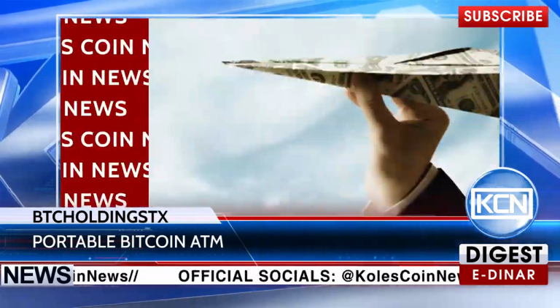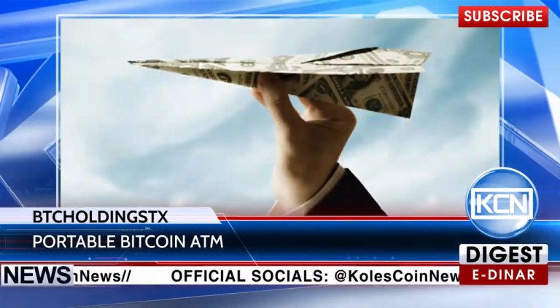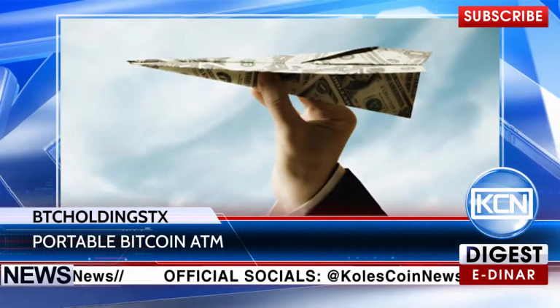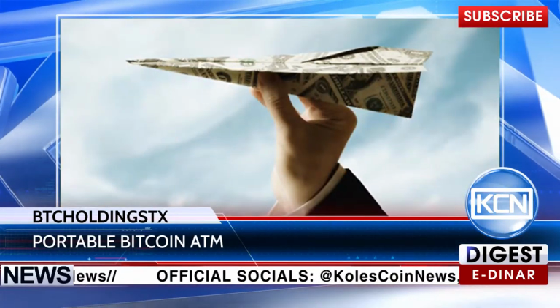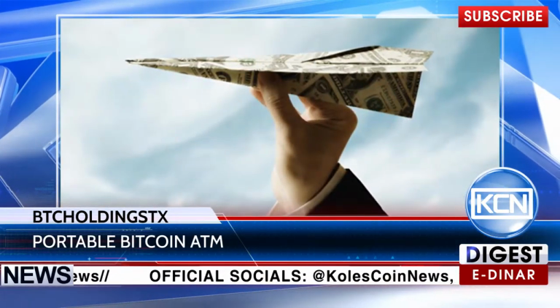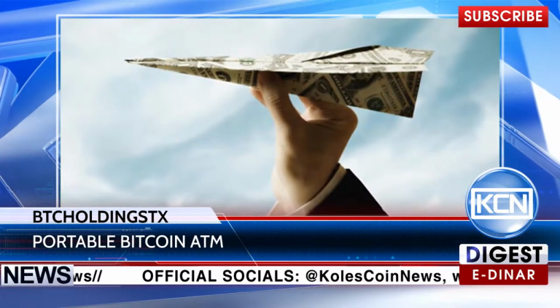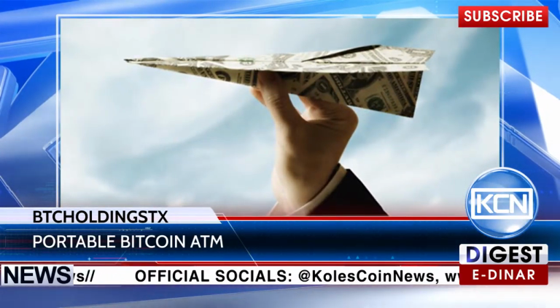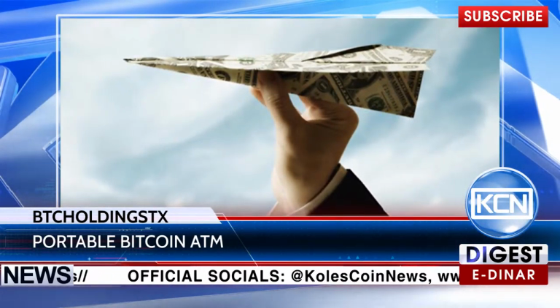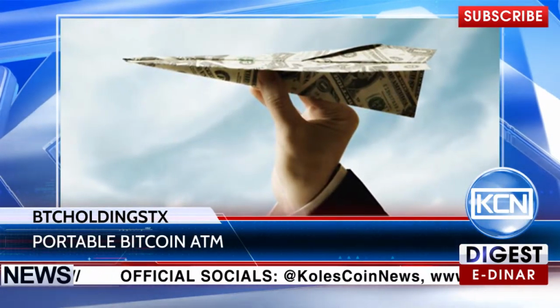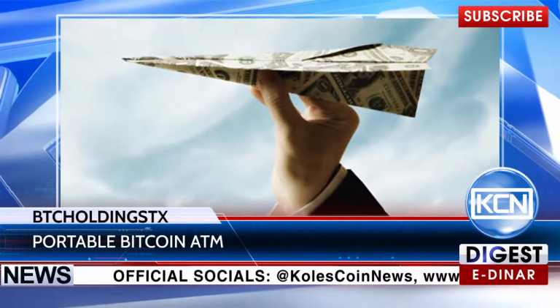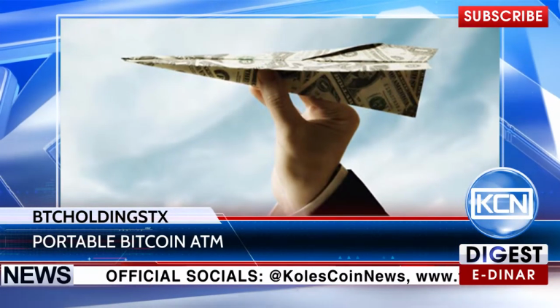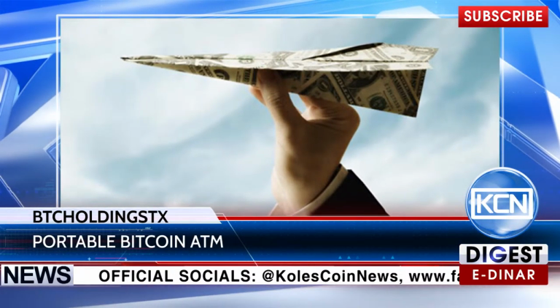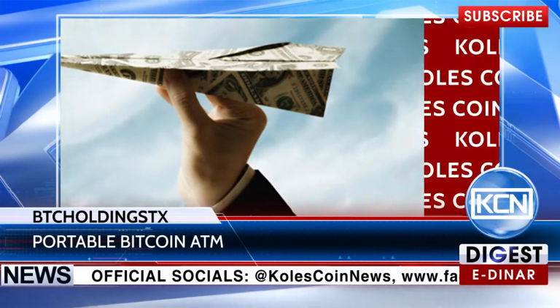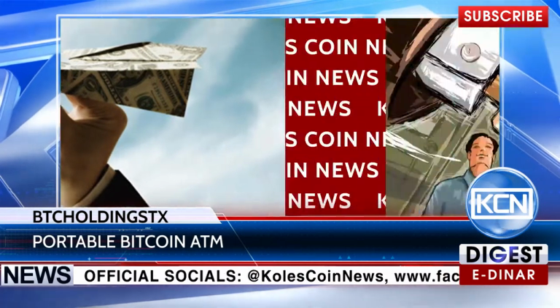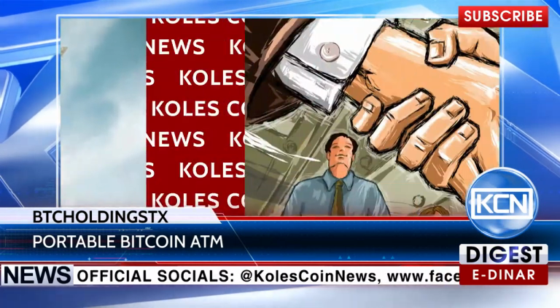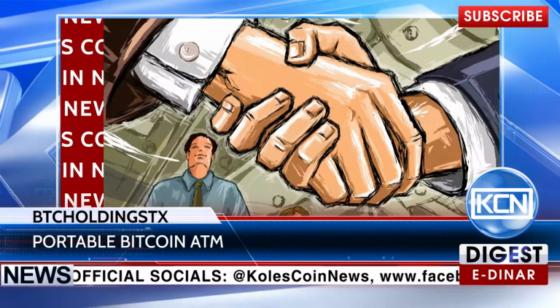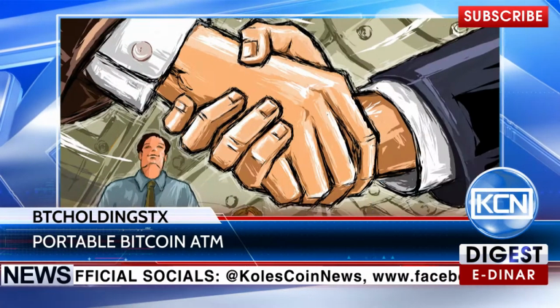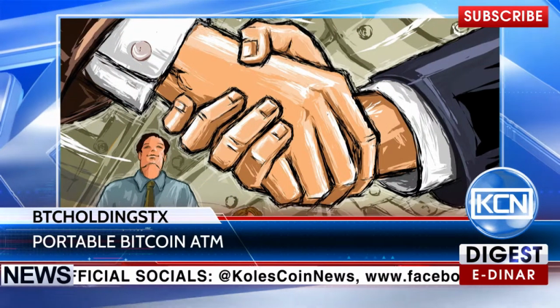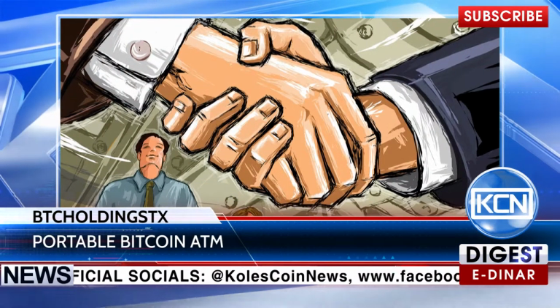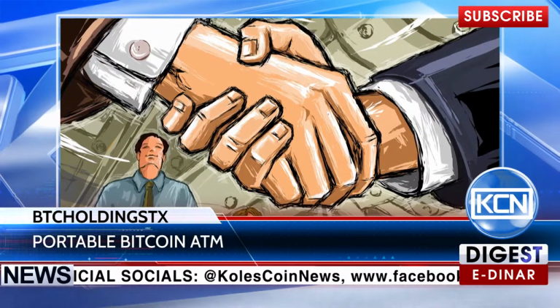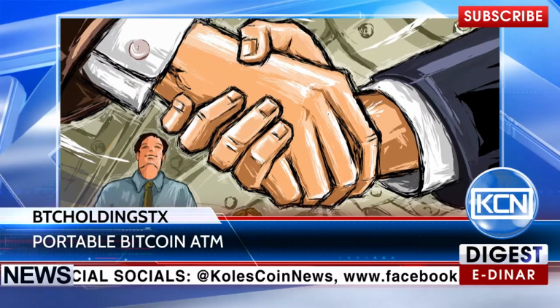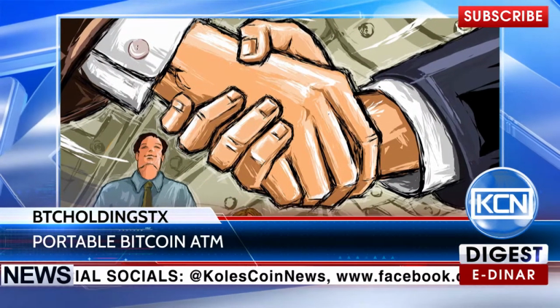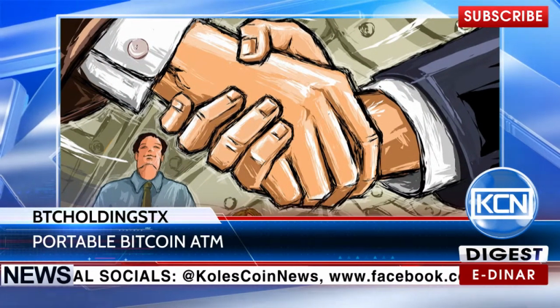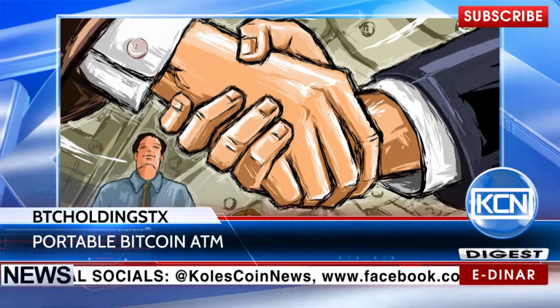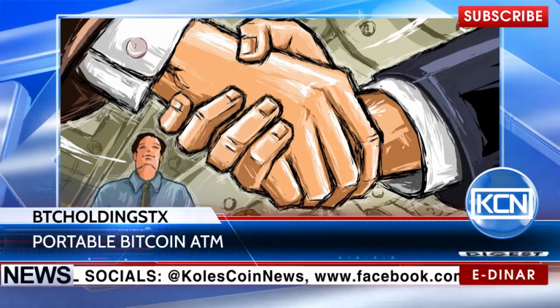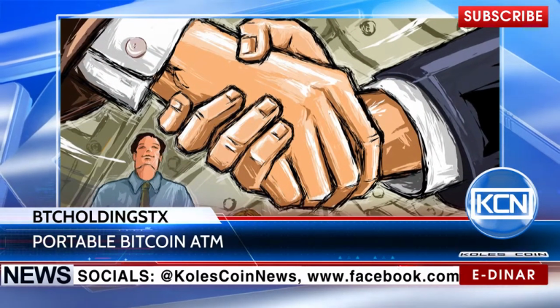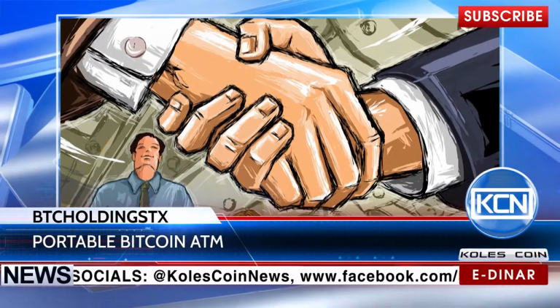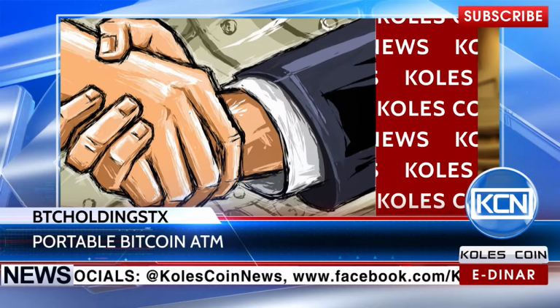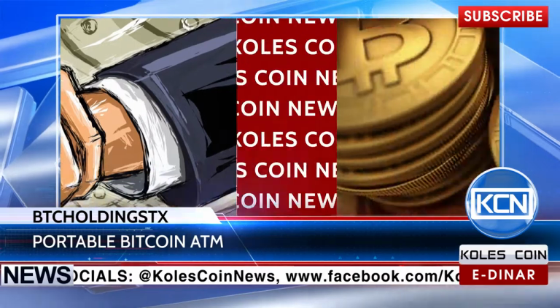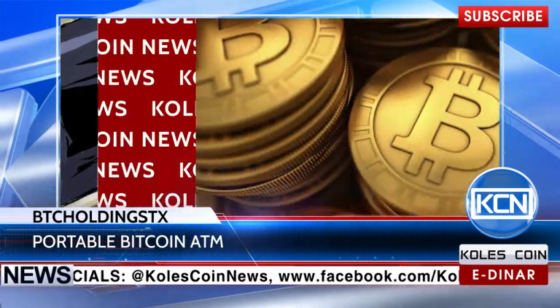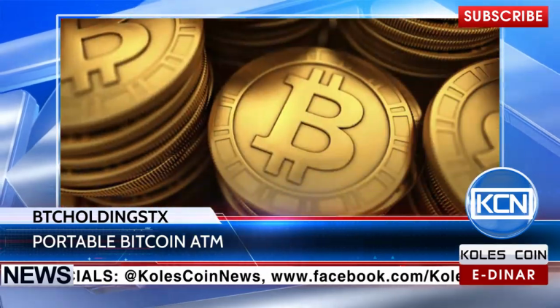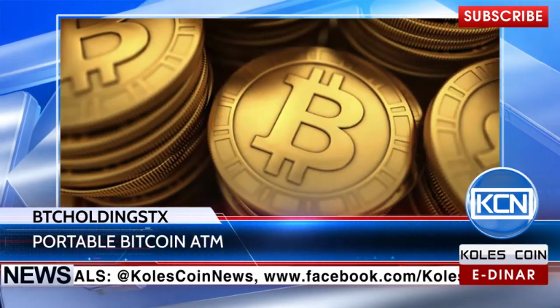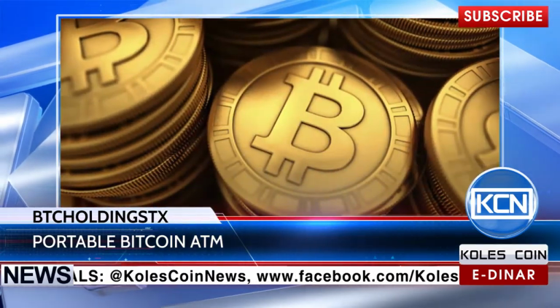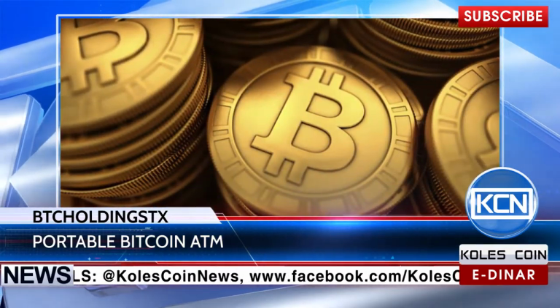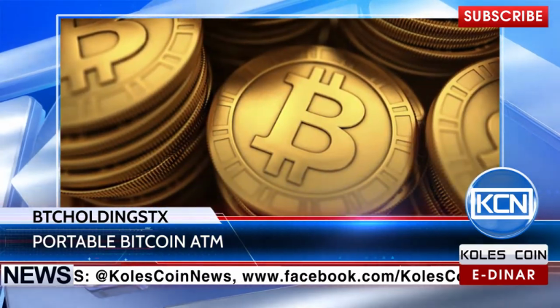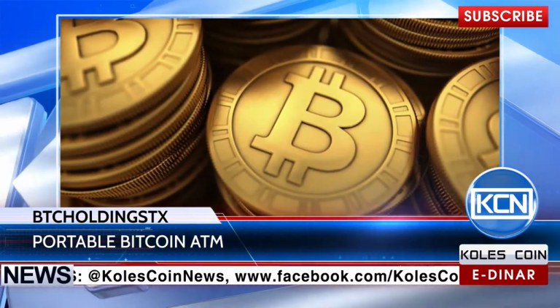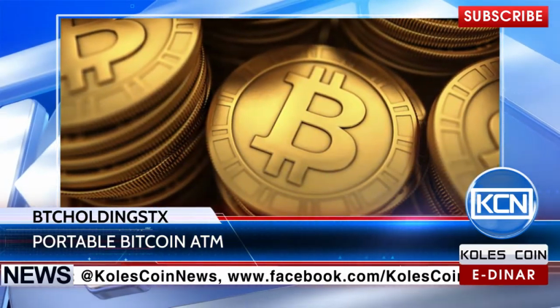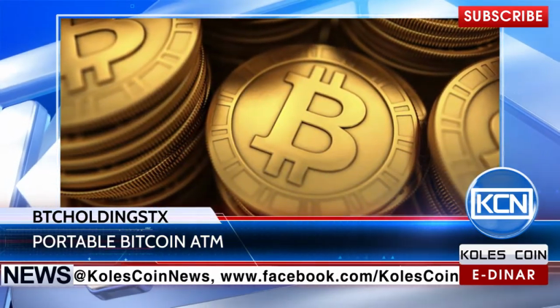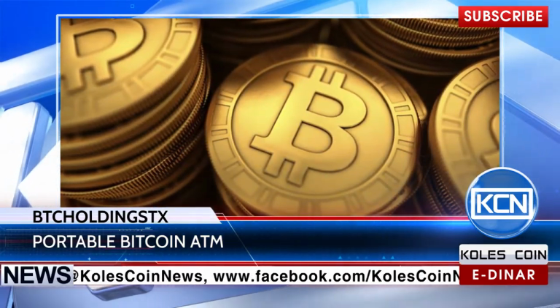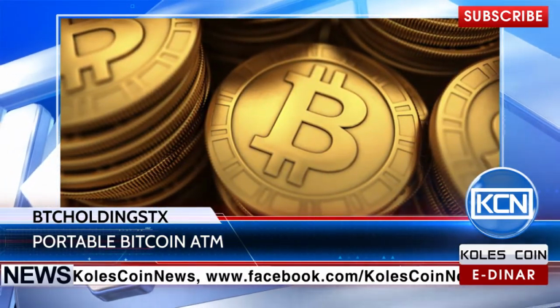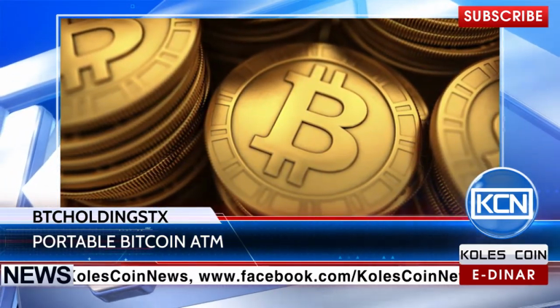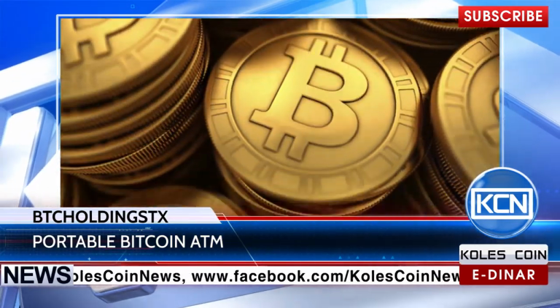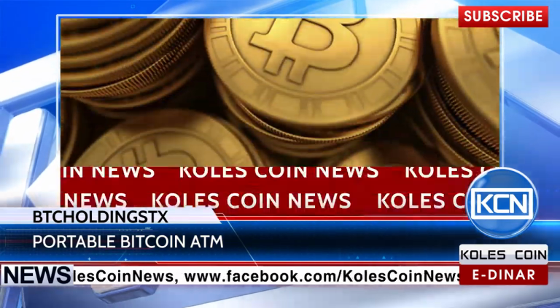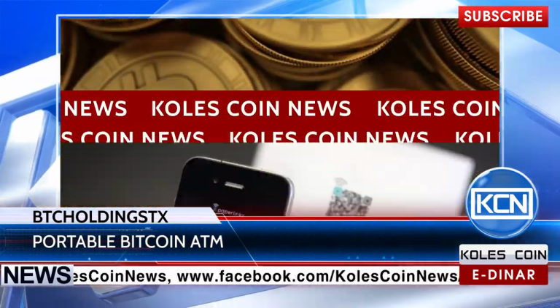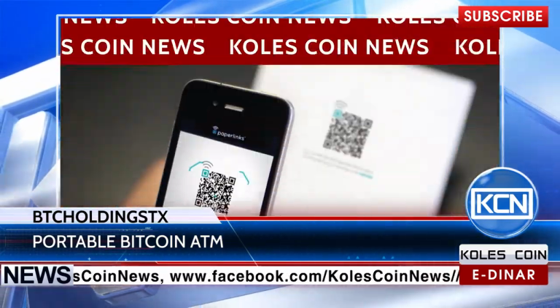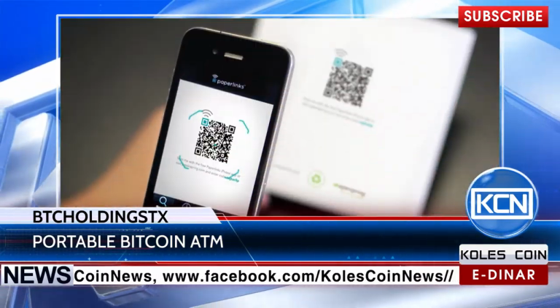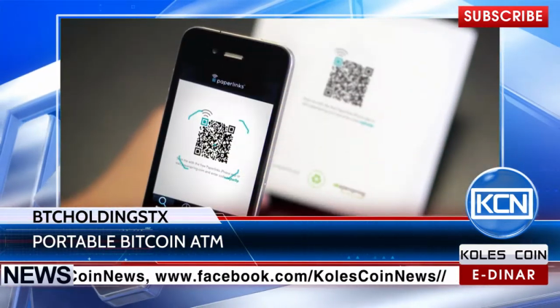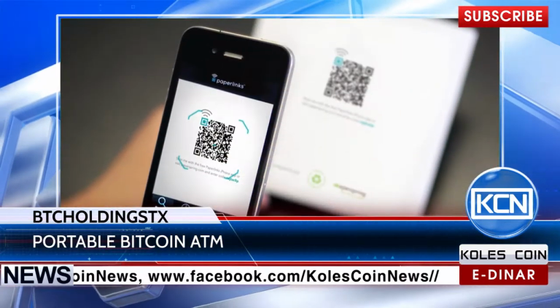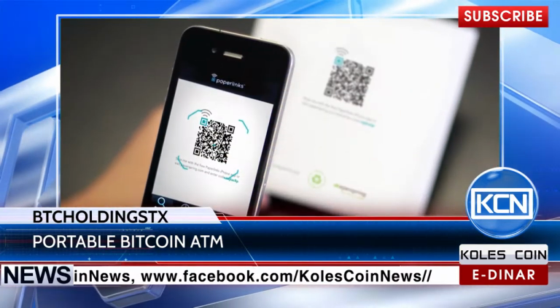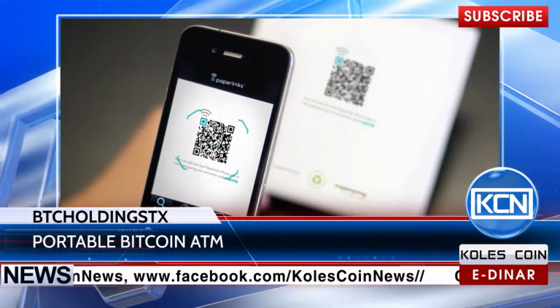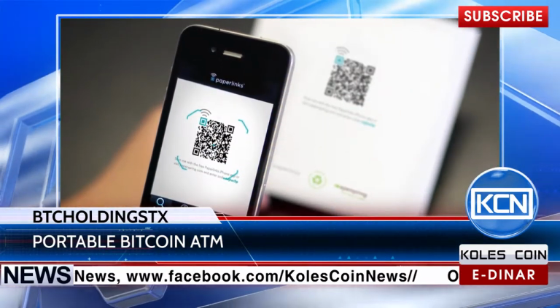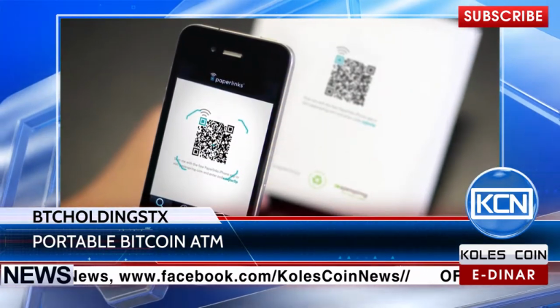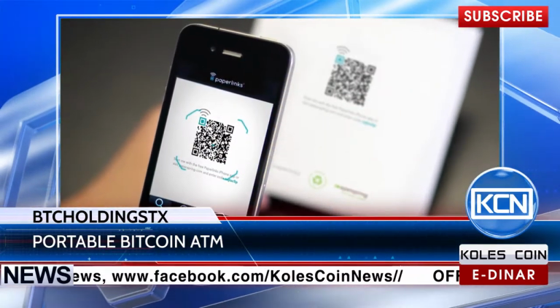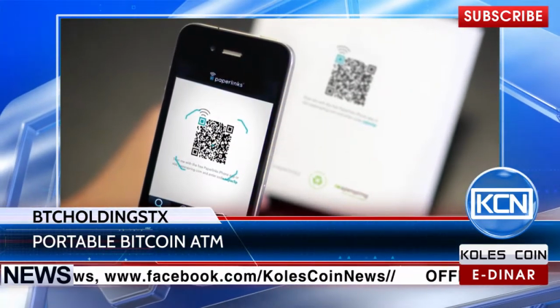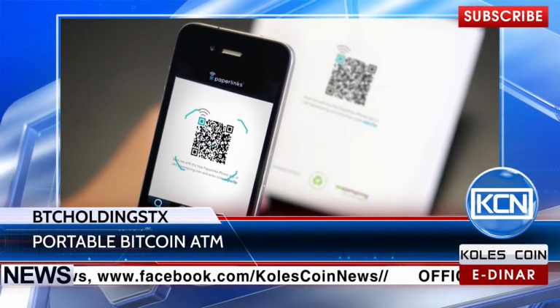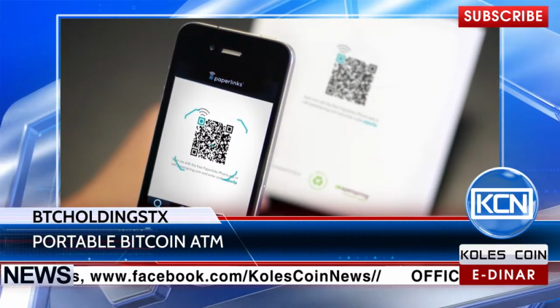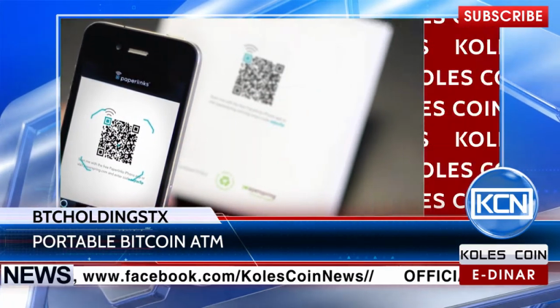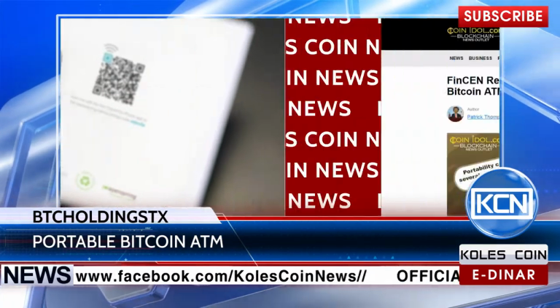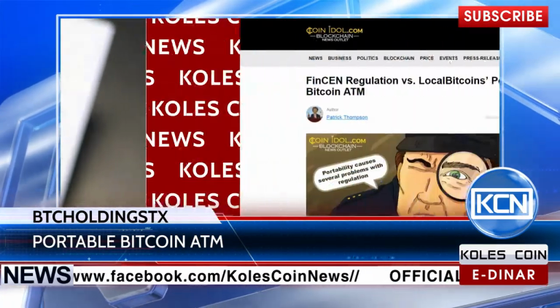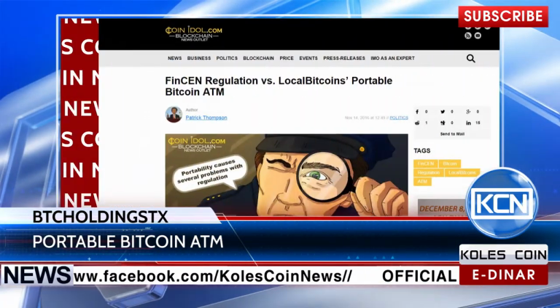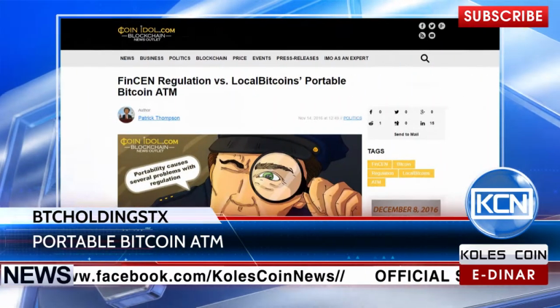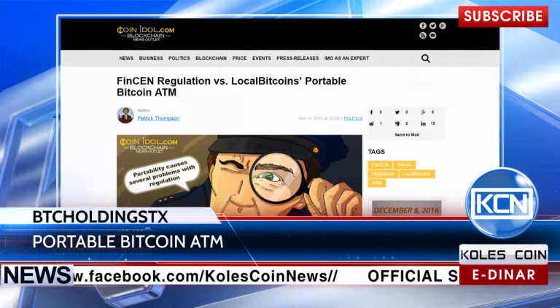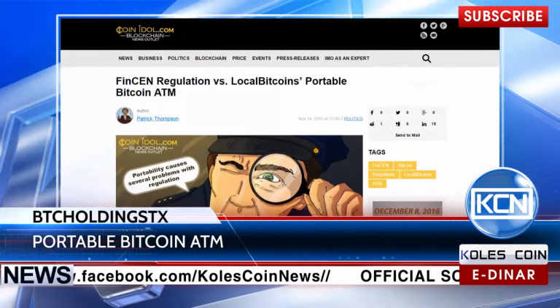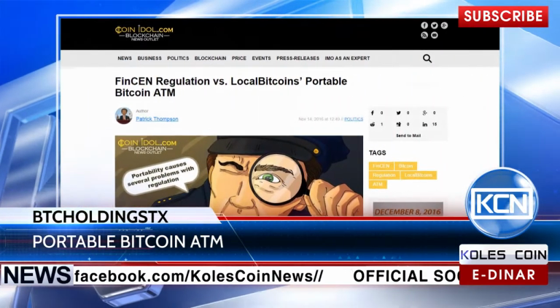Send money to the operator, wait for the sum and consent, and then redeem Bitcoins via 16-digit code or QR code. According to TheCoinDoll.com,